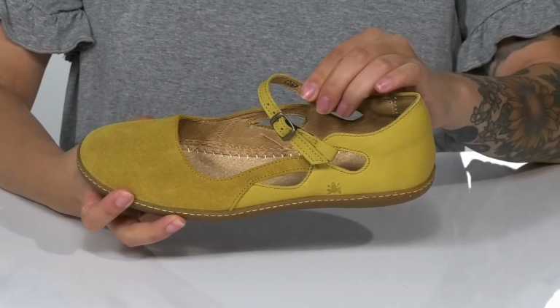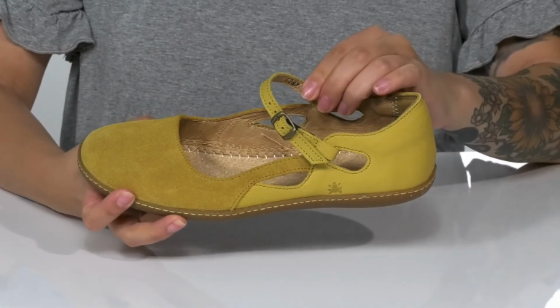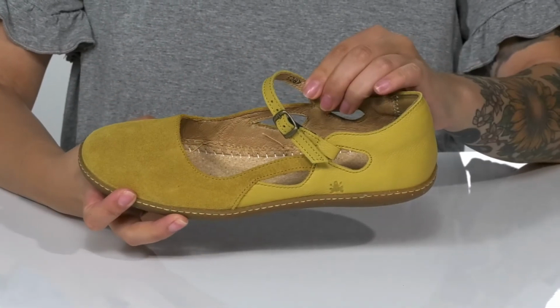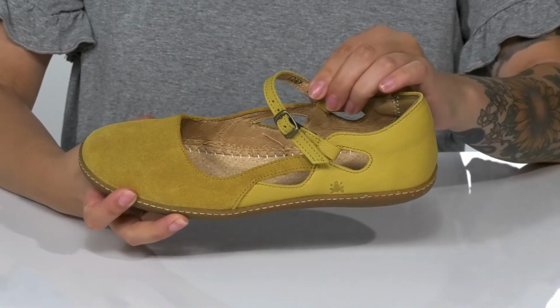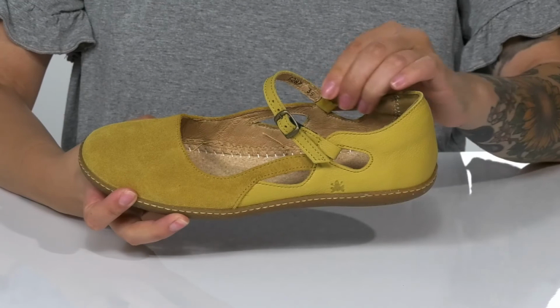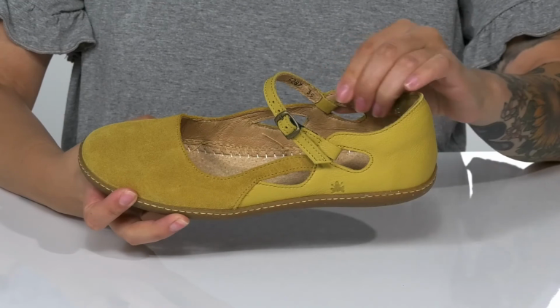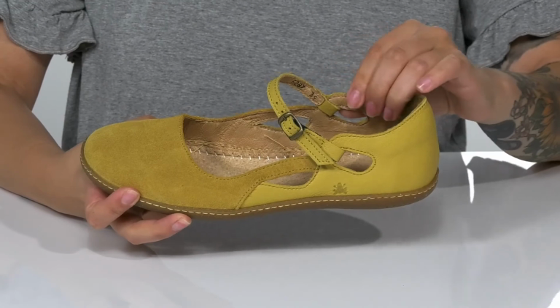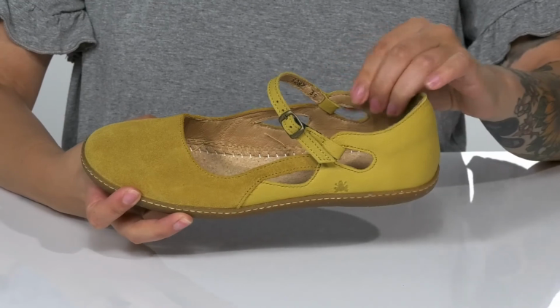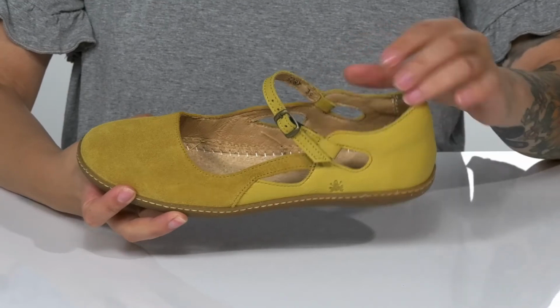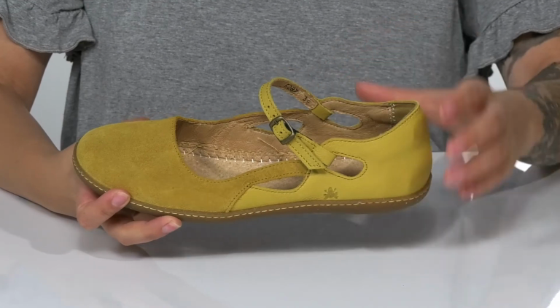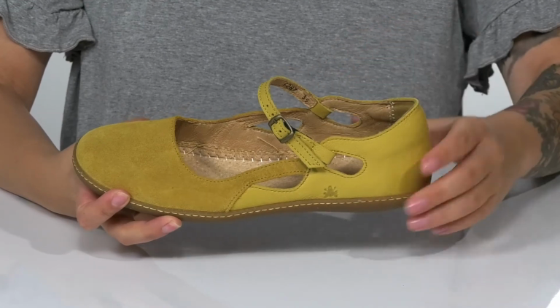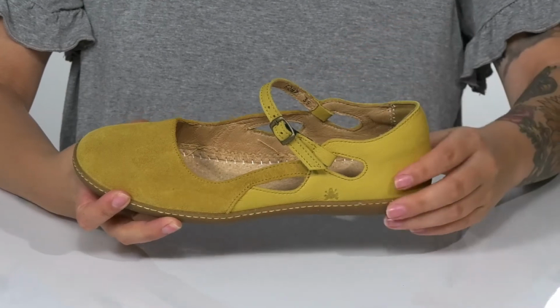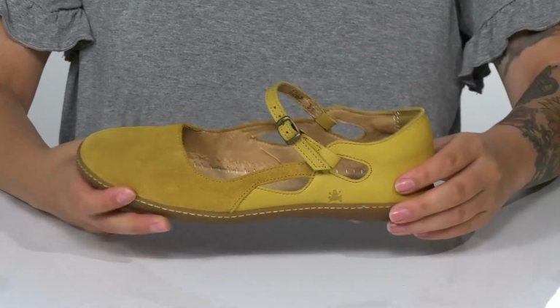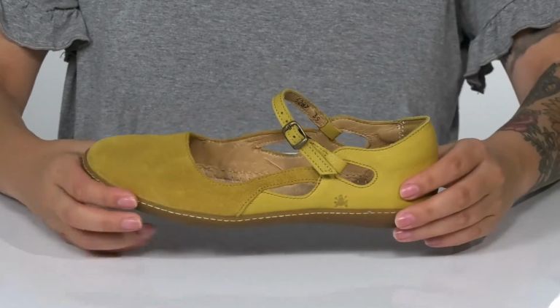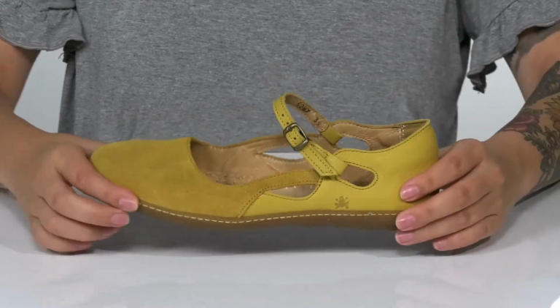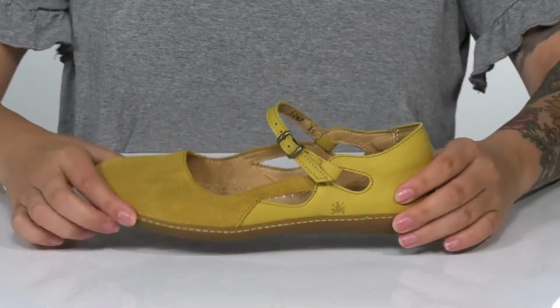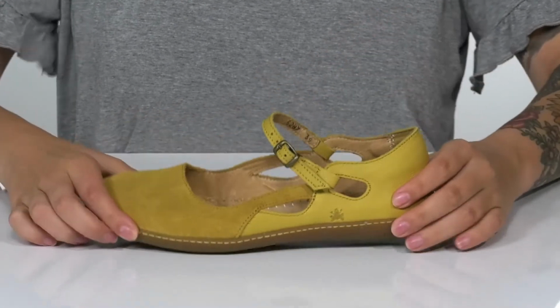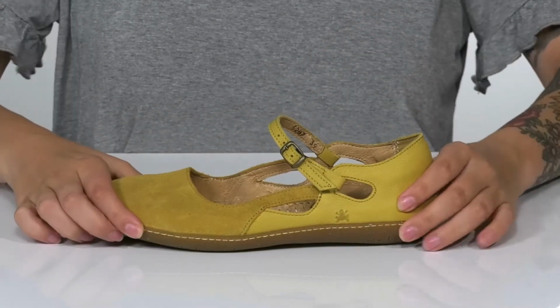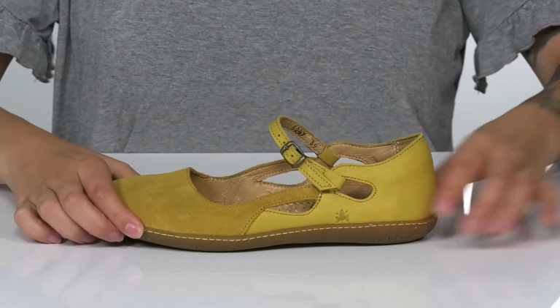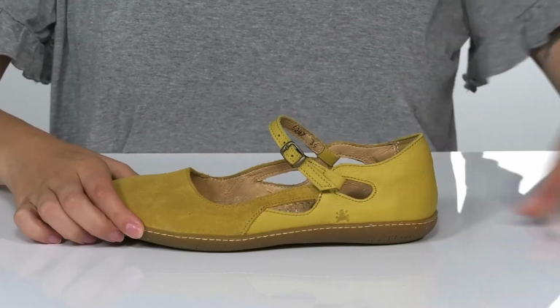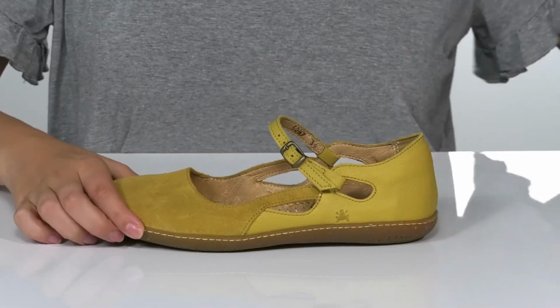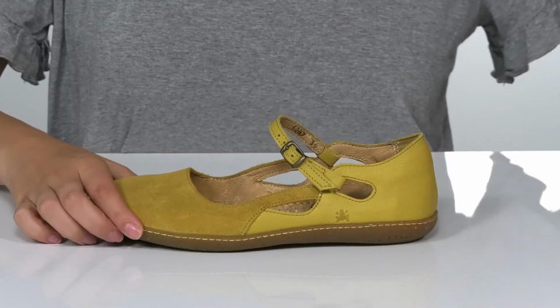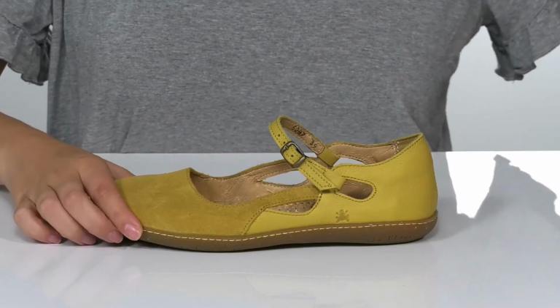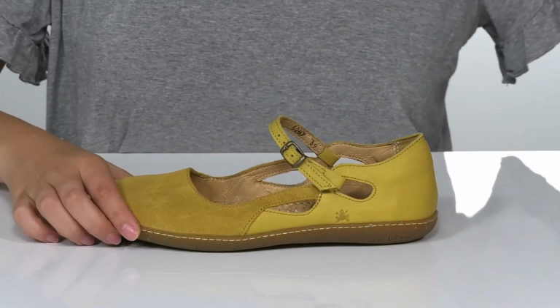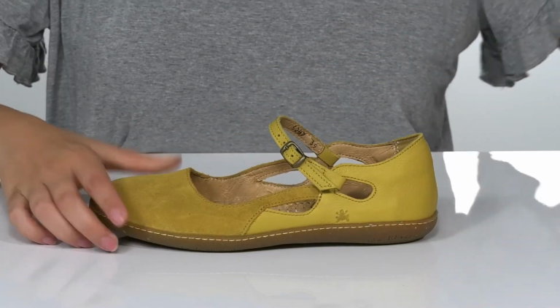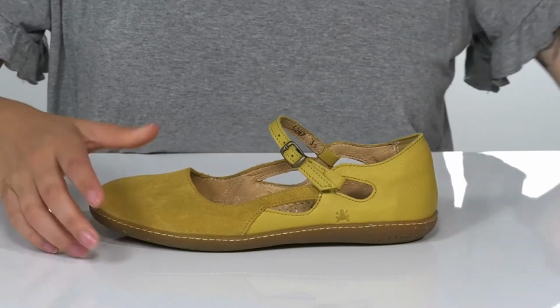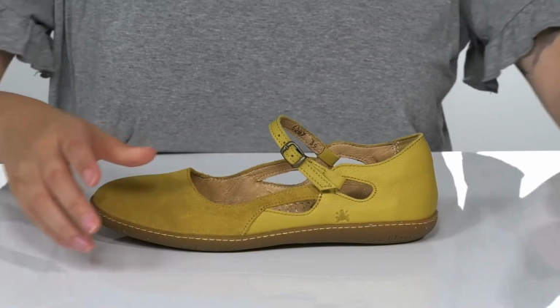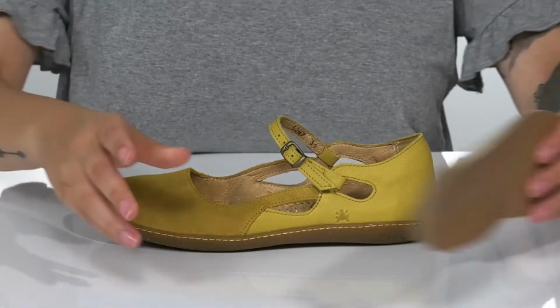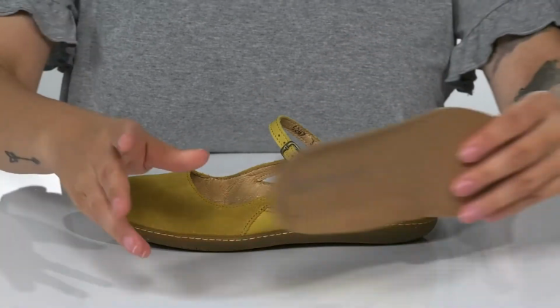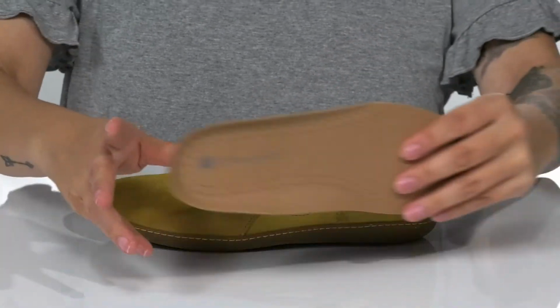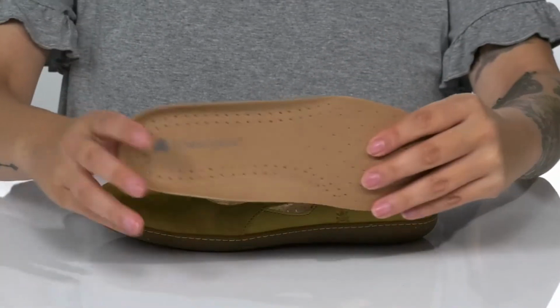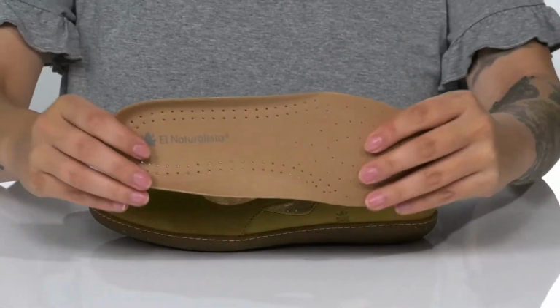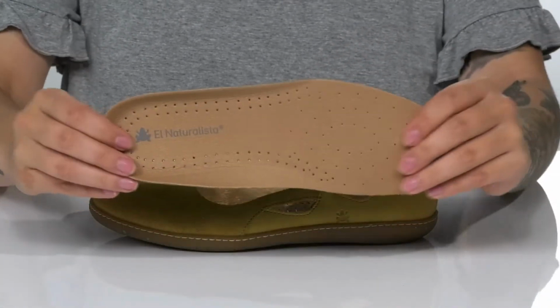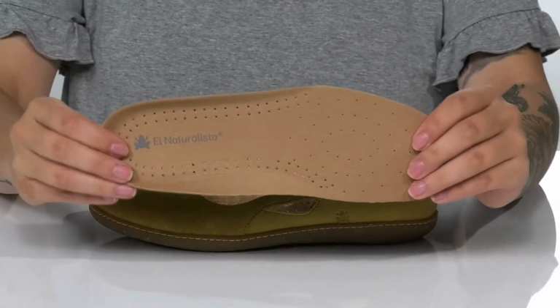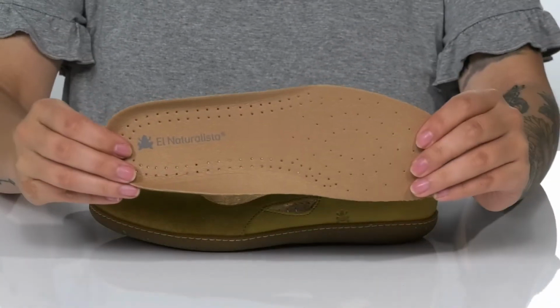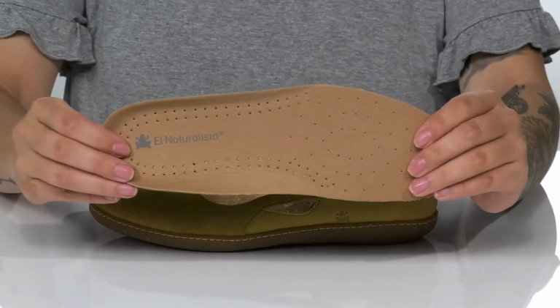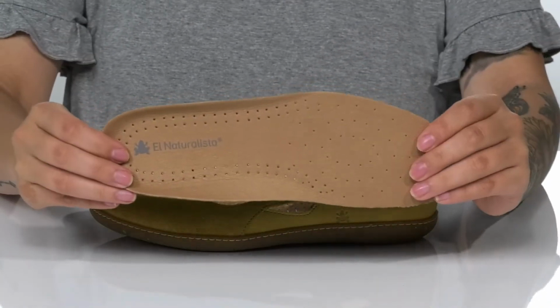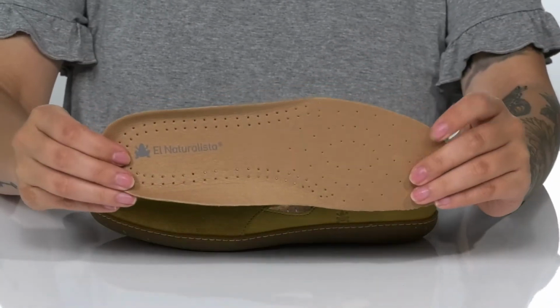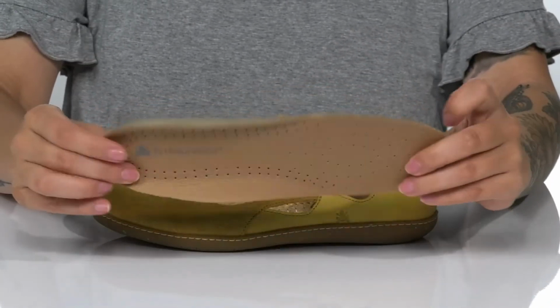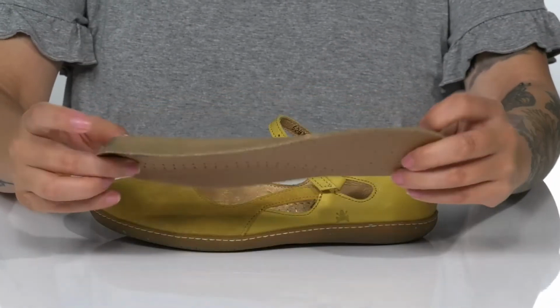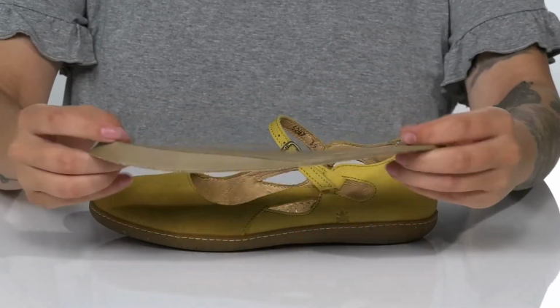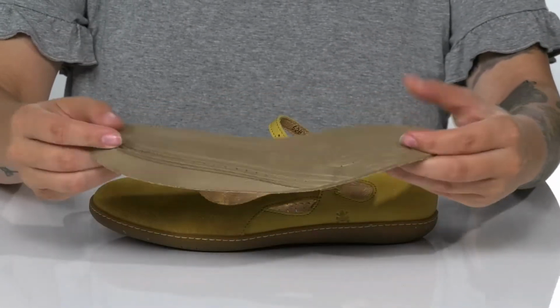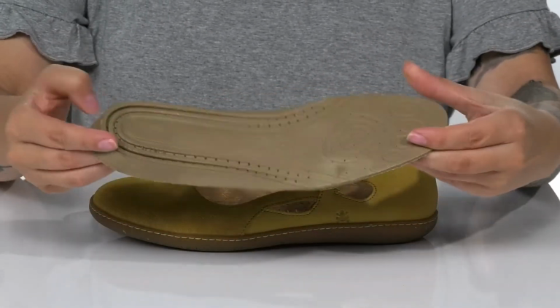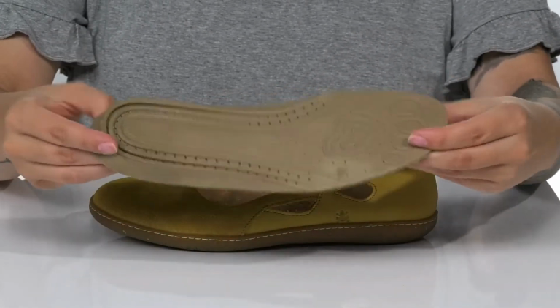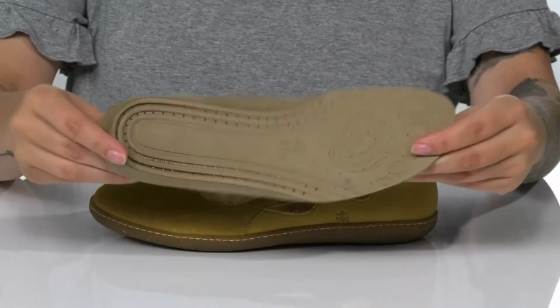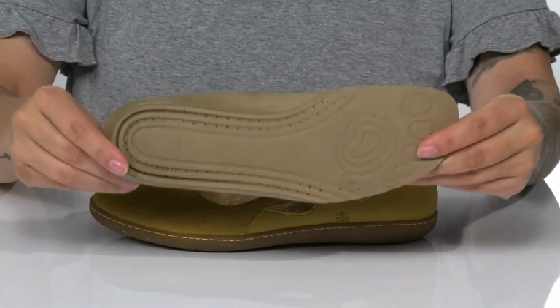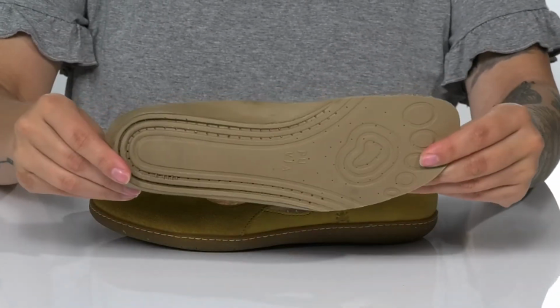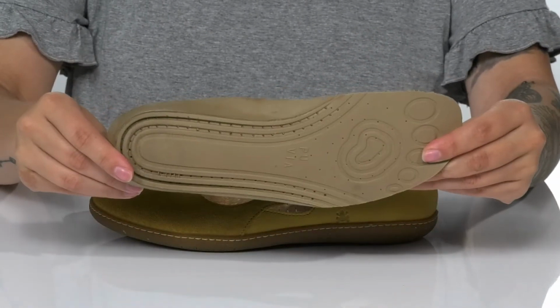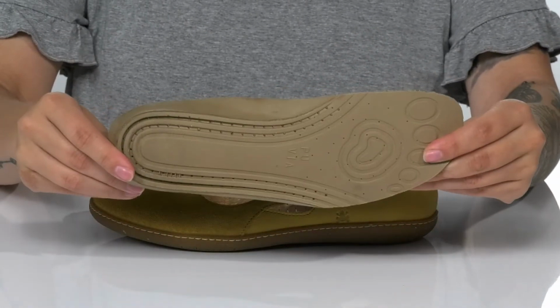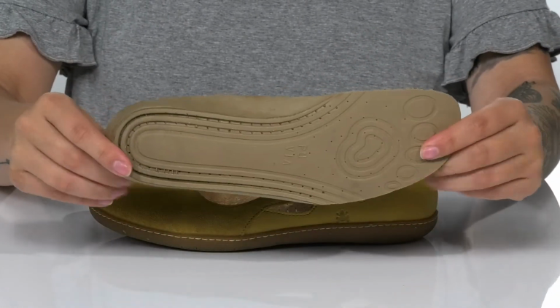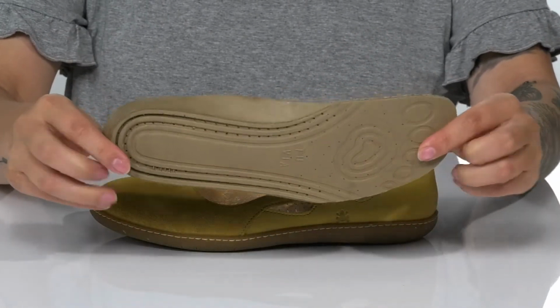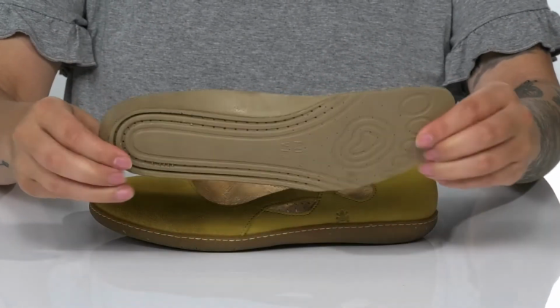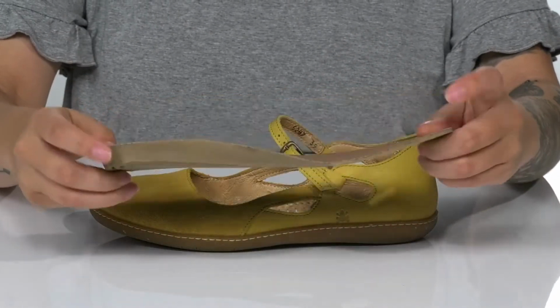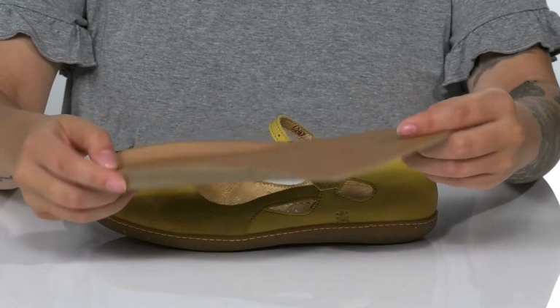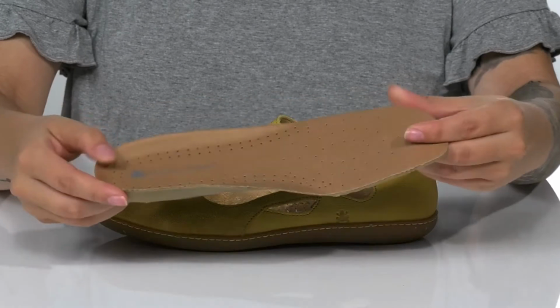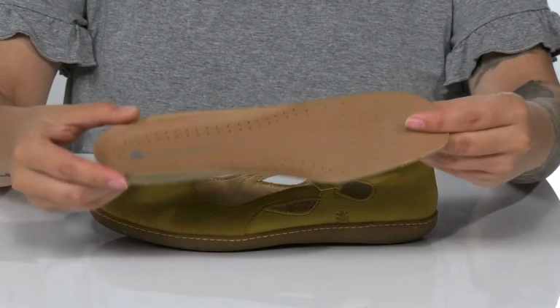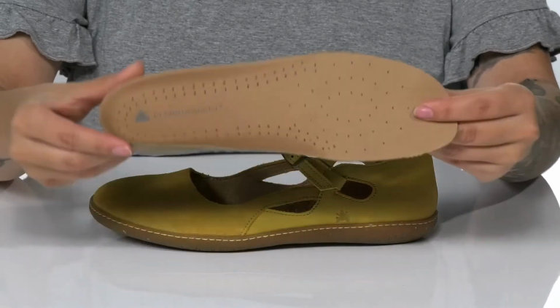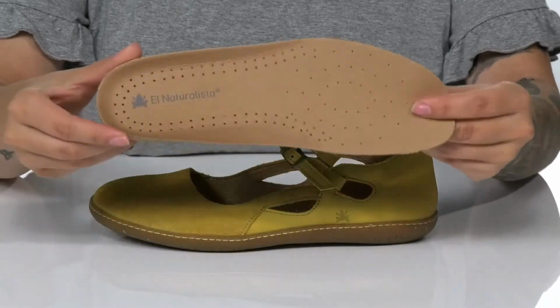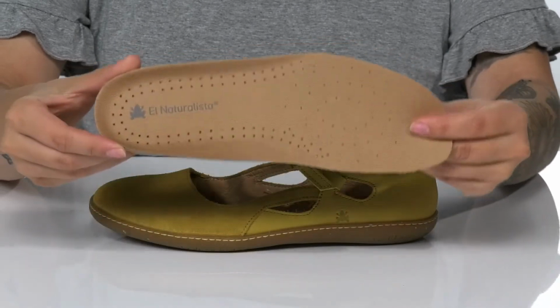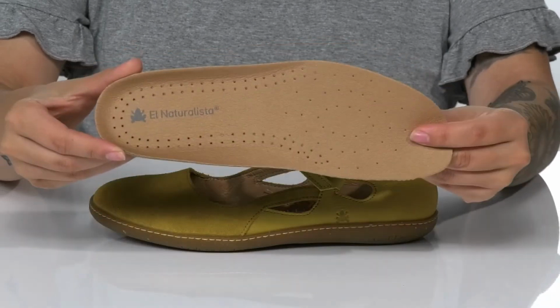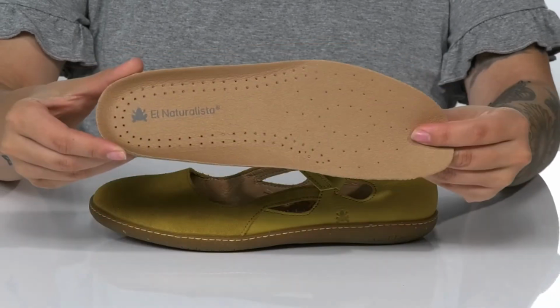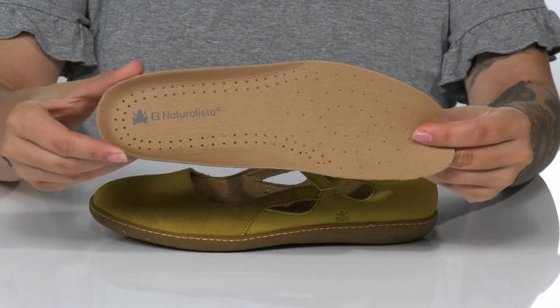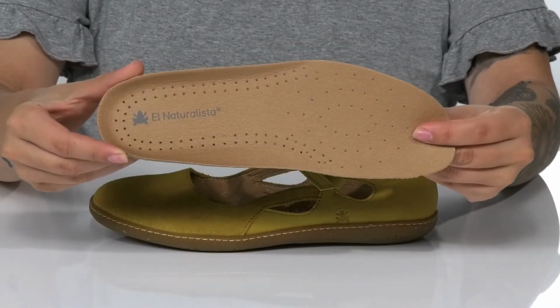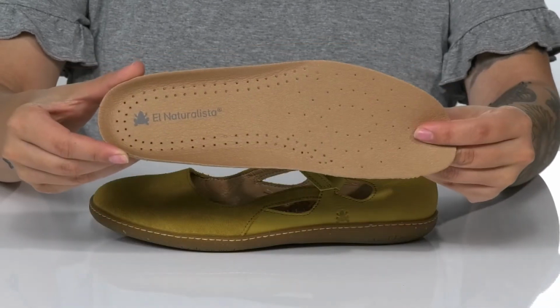There is a smooth leather inner lining, and these do come with a removable insole that is perforated for added breathability.